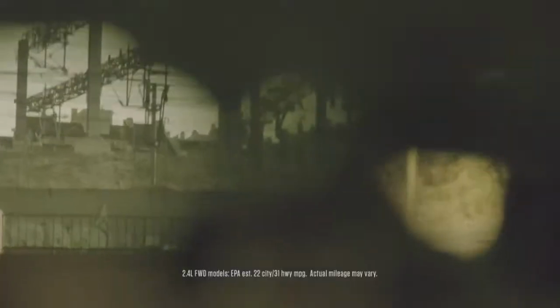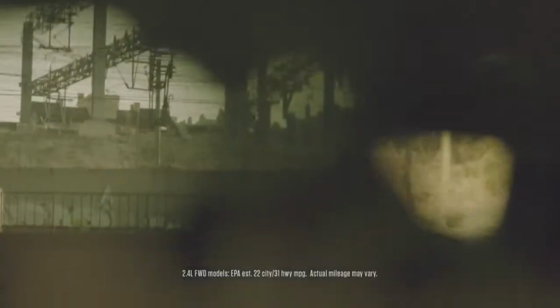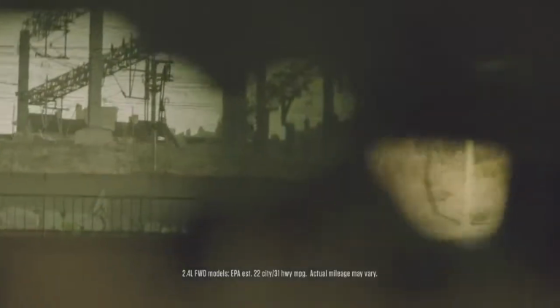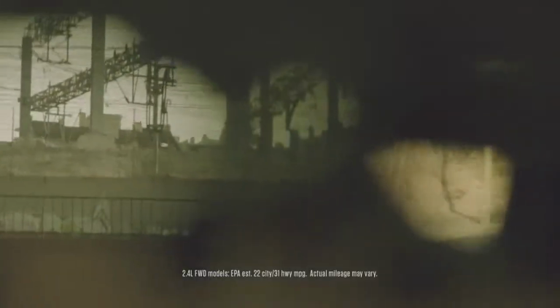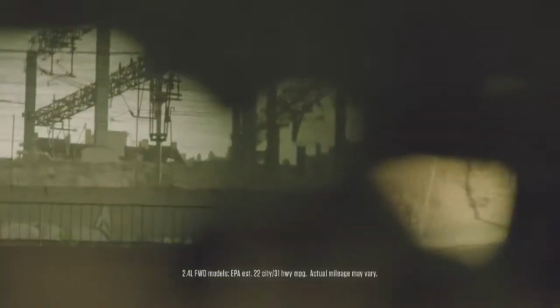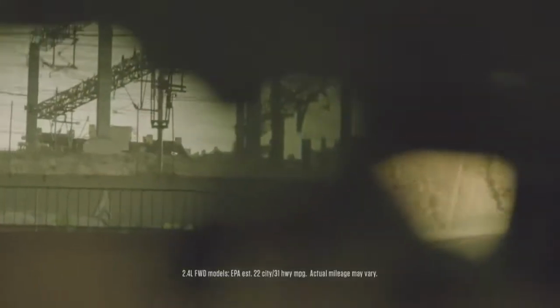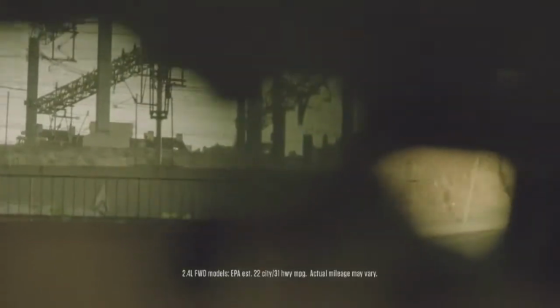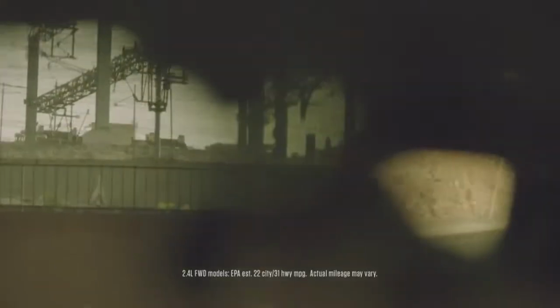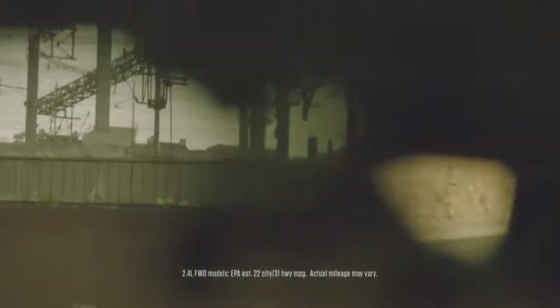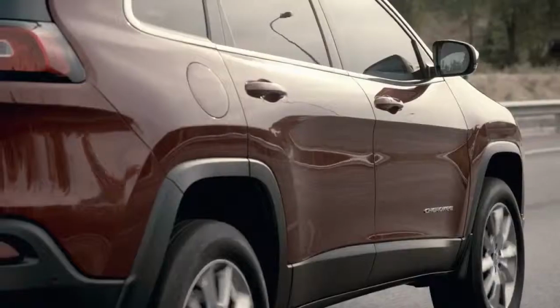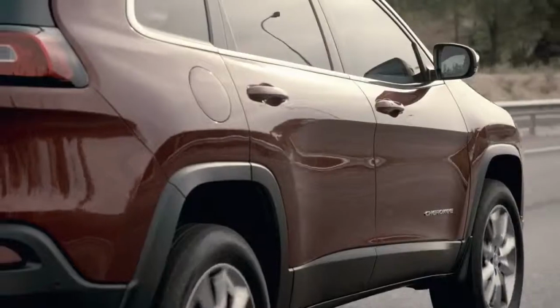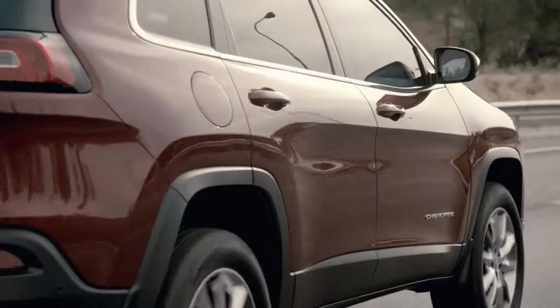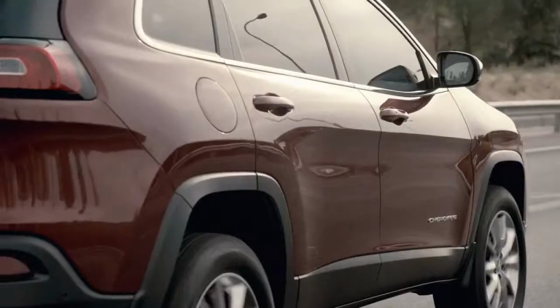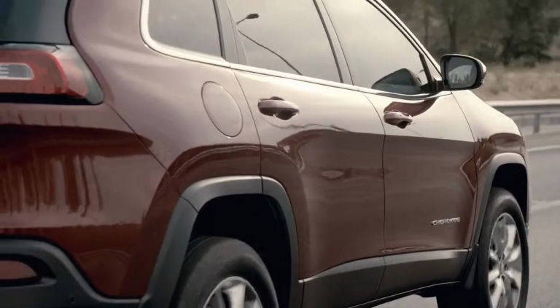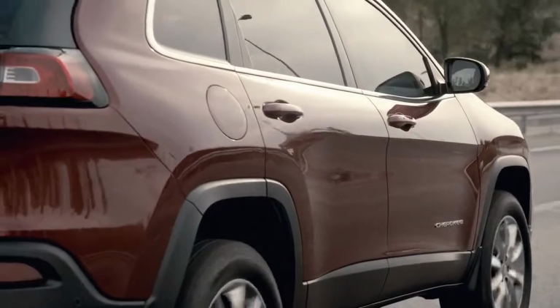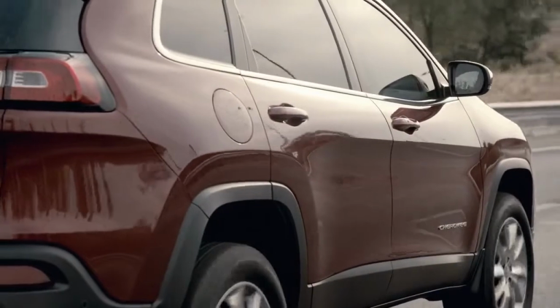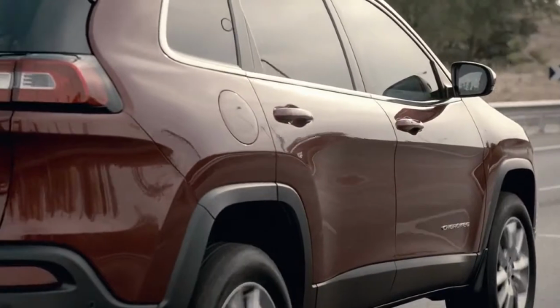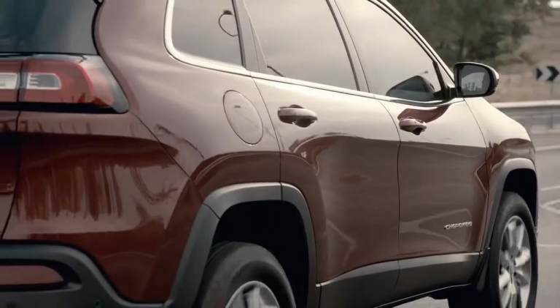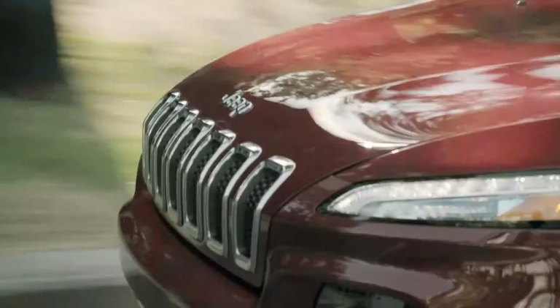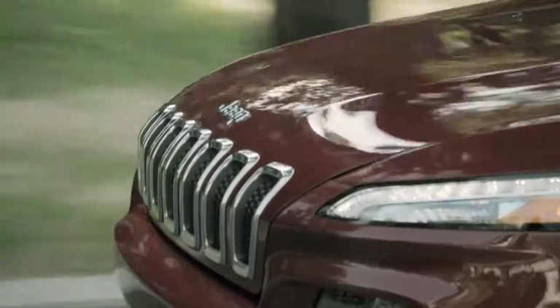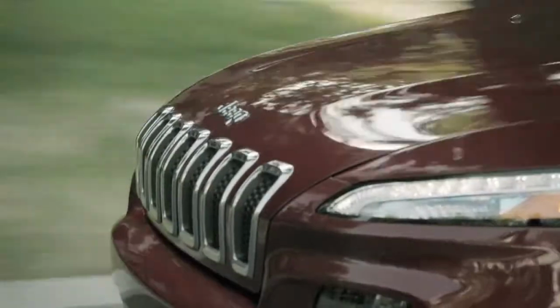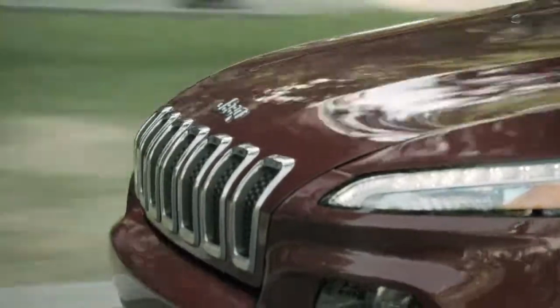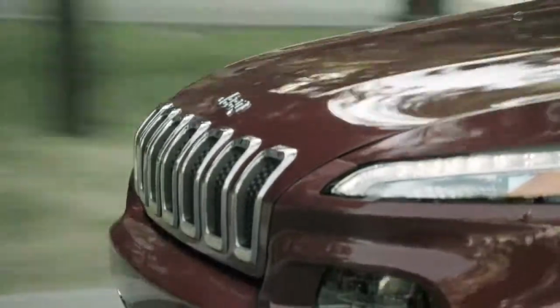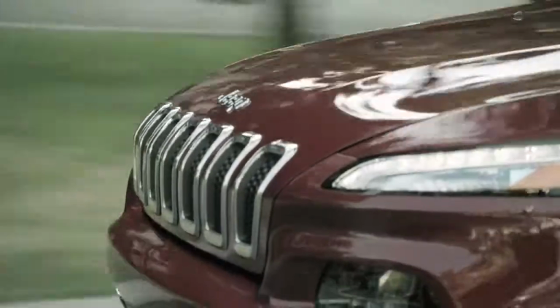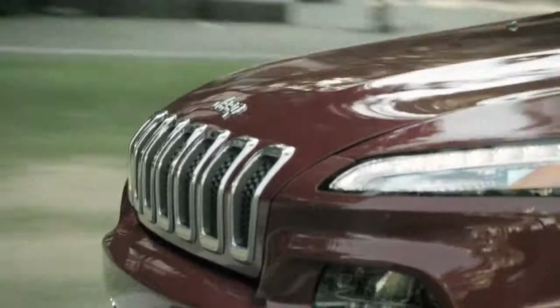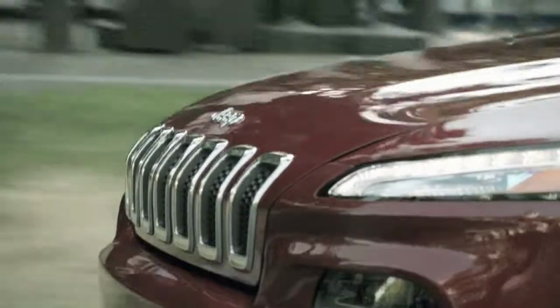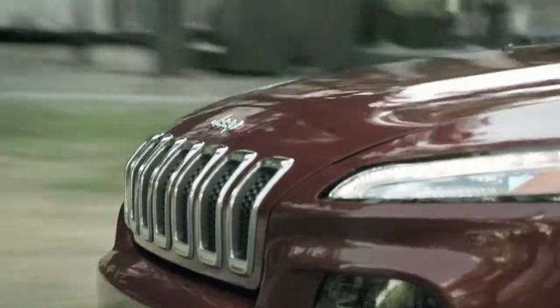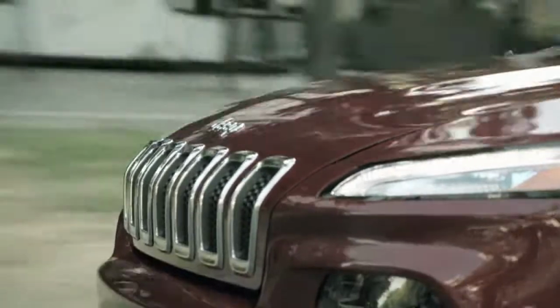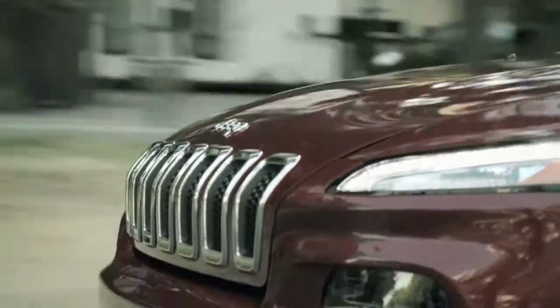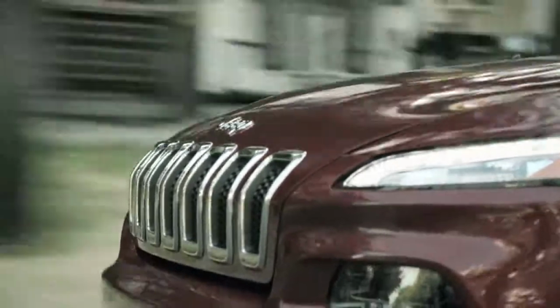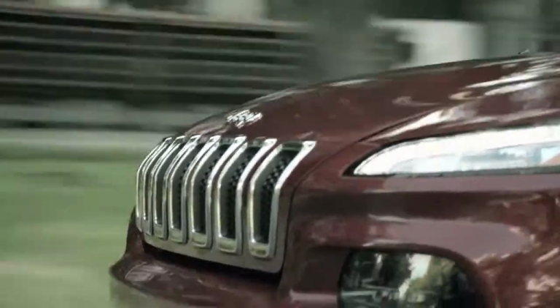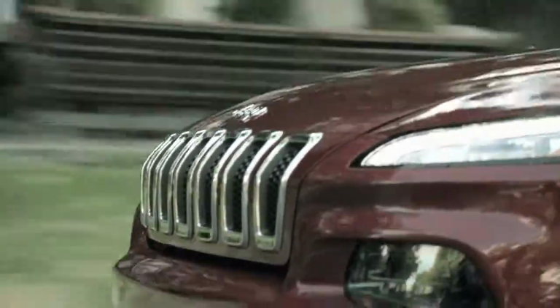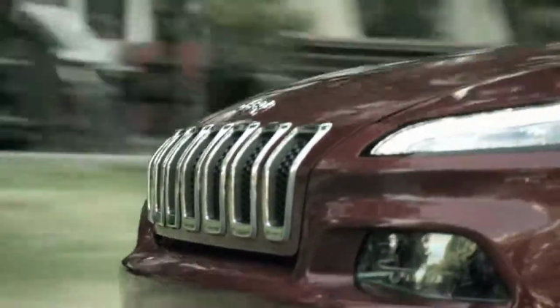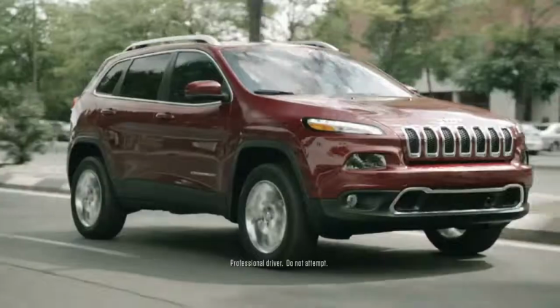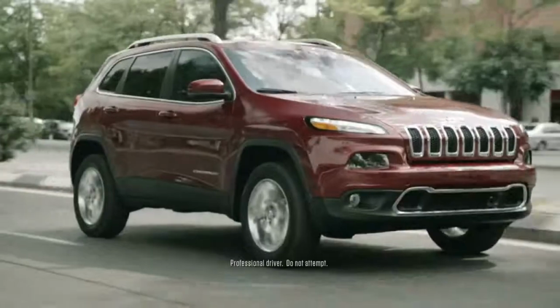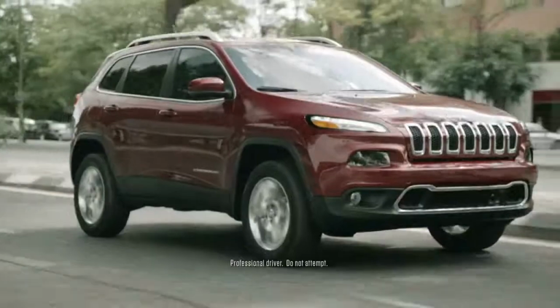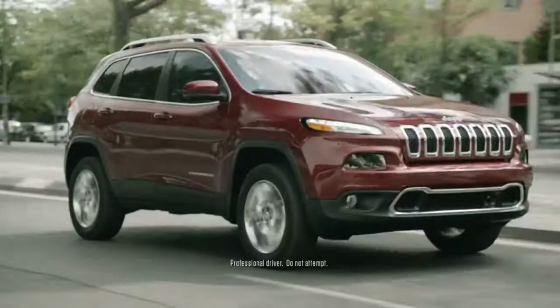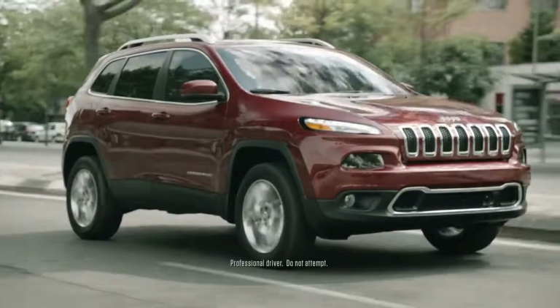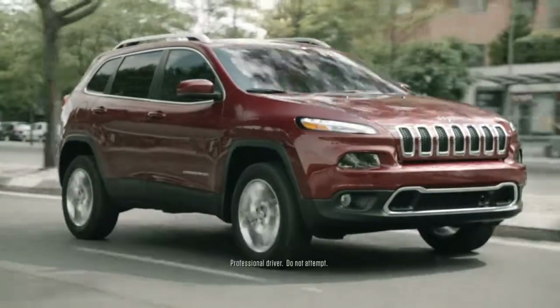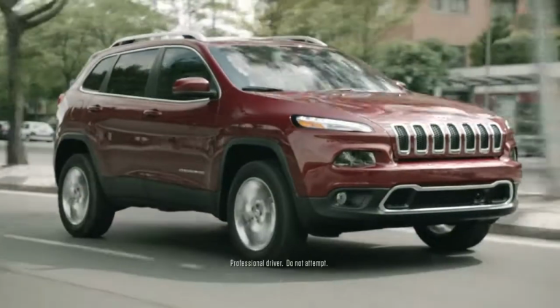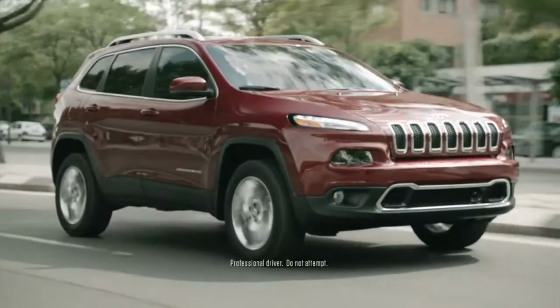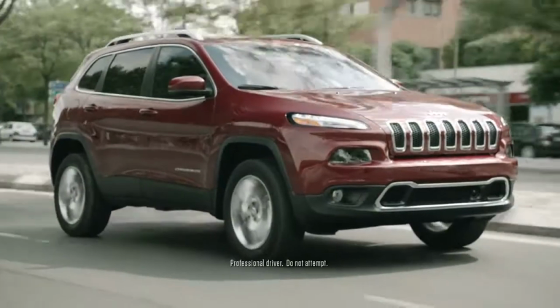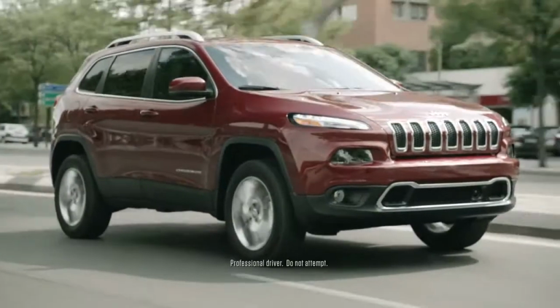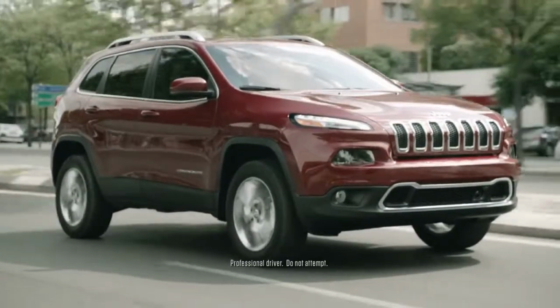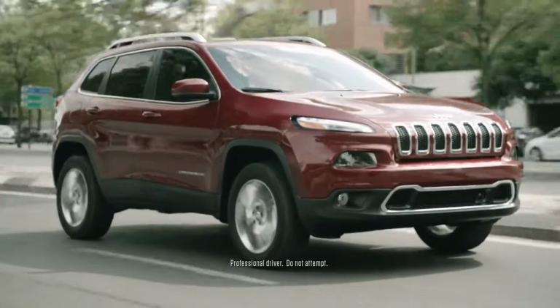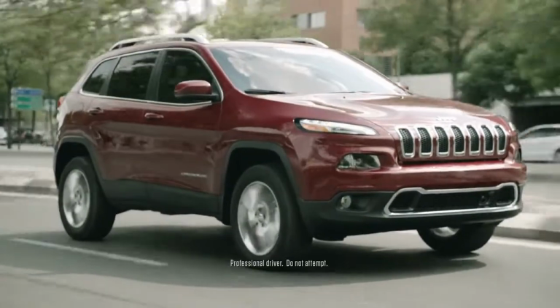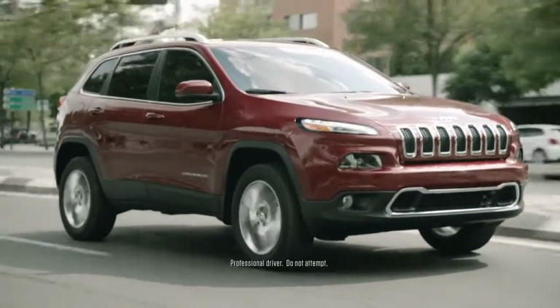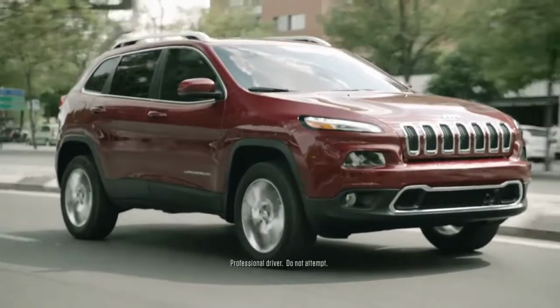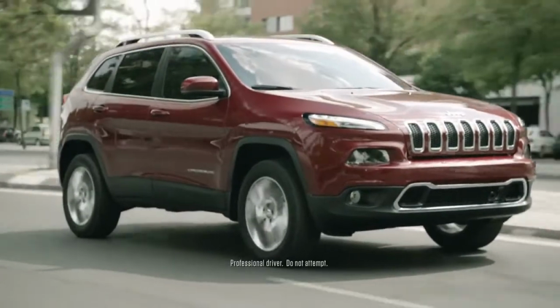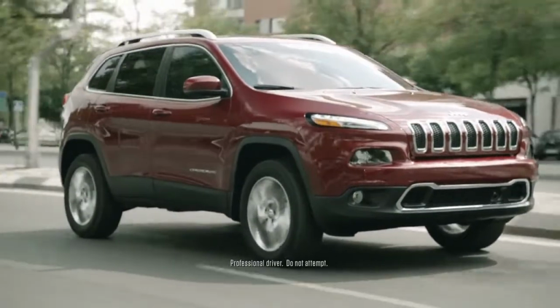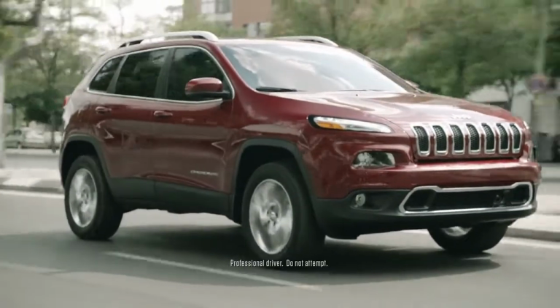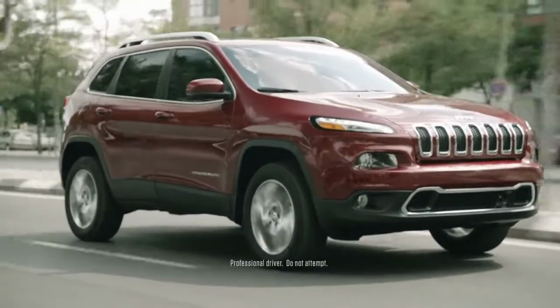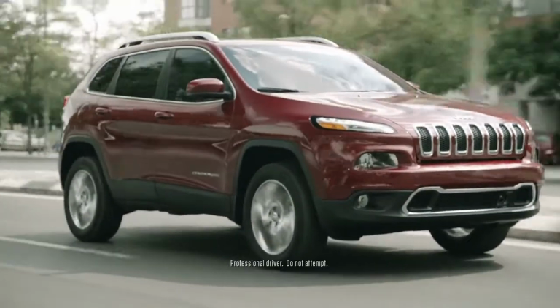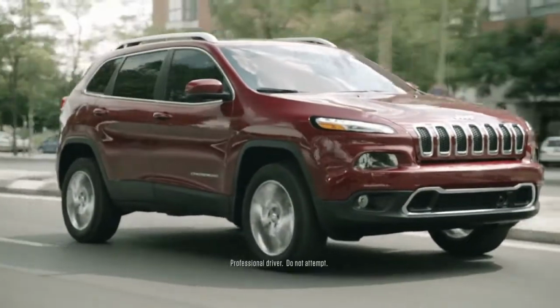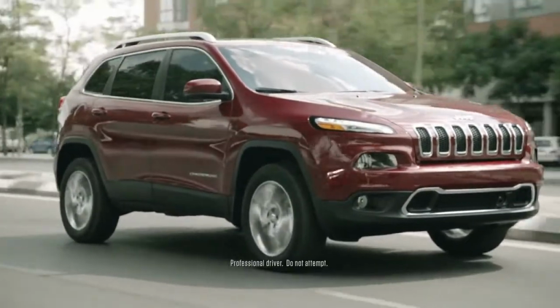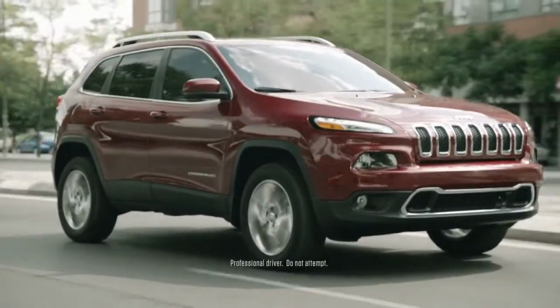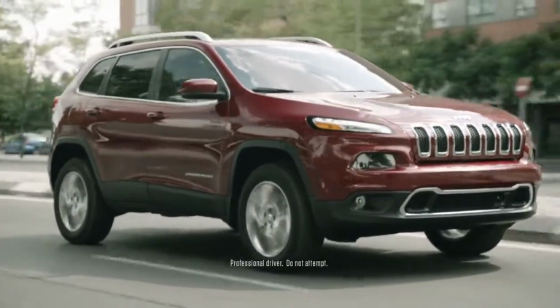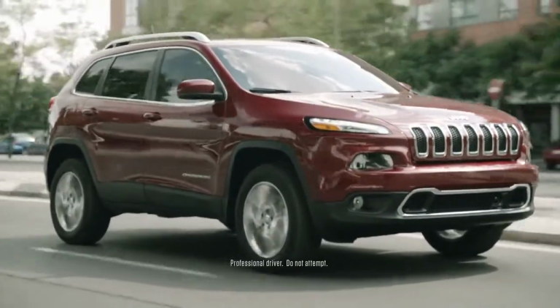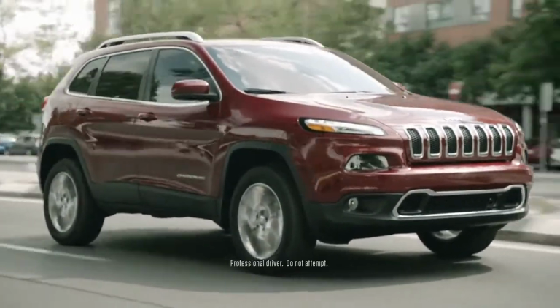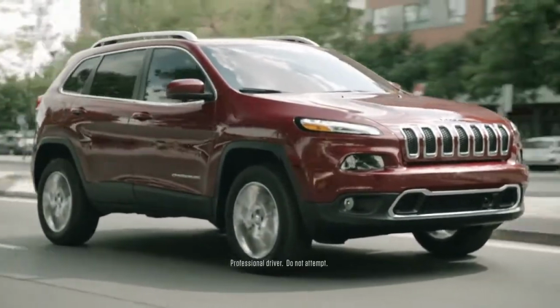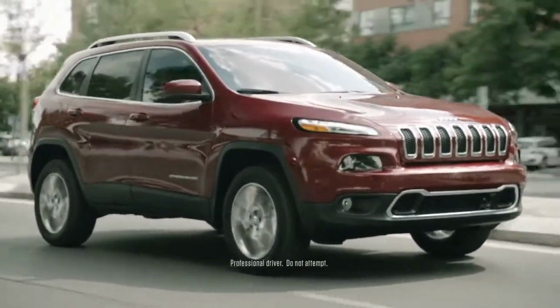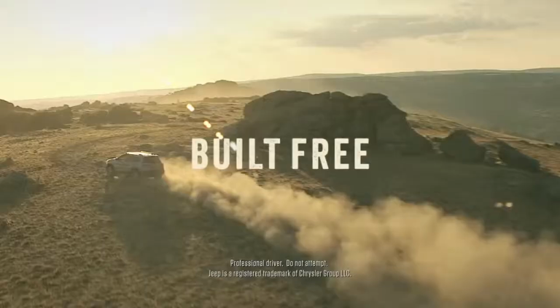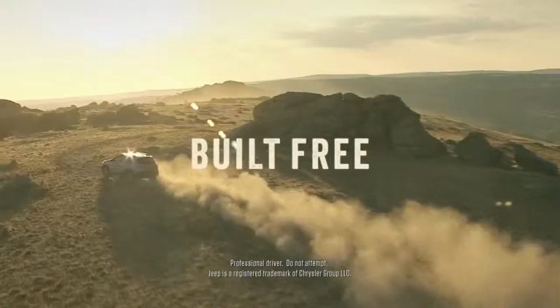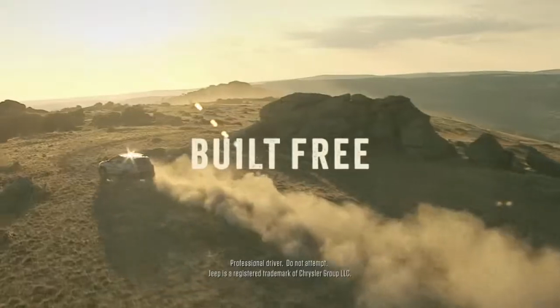This is the freedom to keep chasing all the horizons you want. Introducing the all new 2014 Jeep Cherokee.